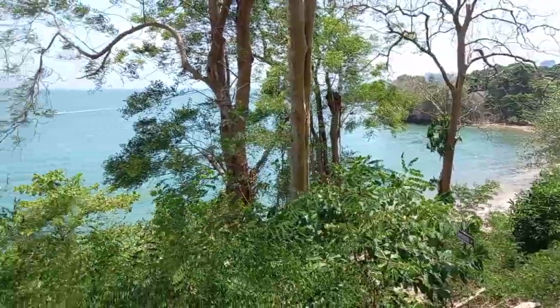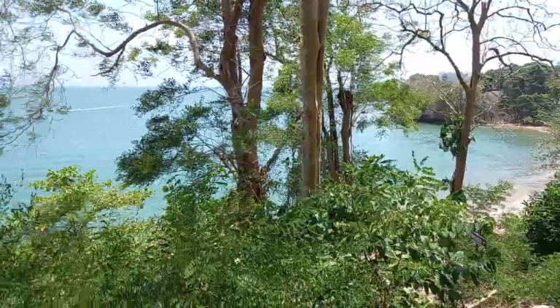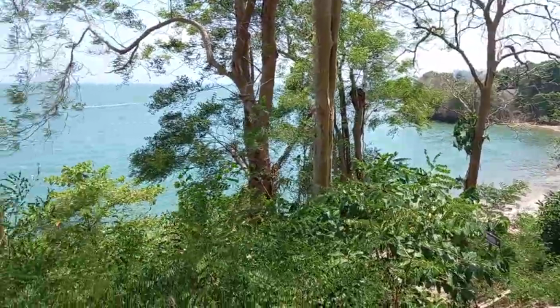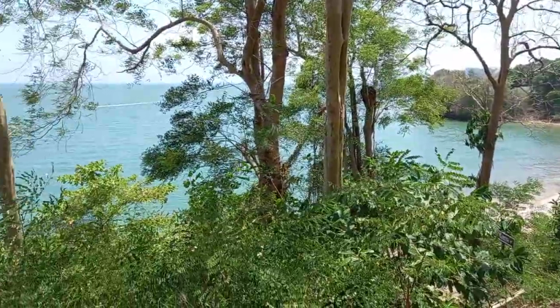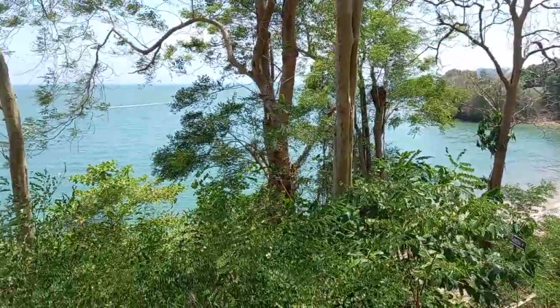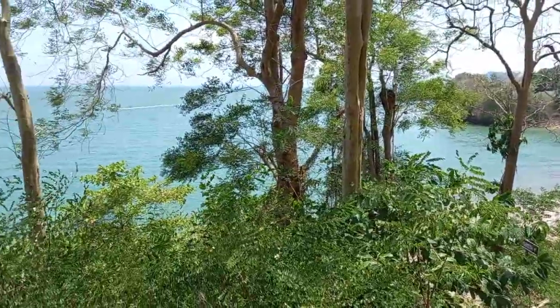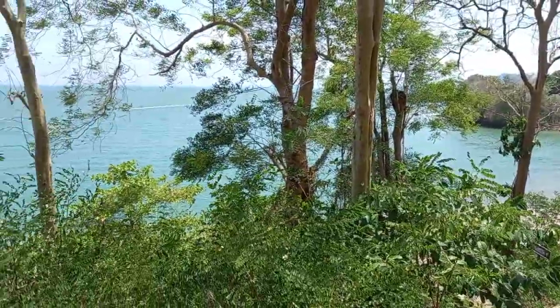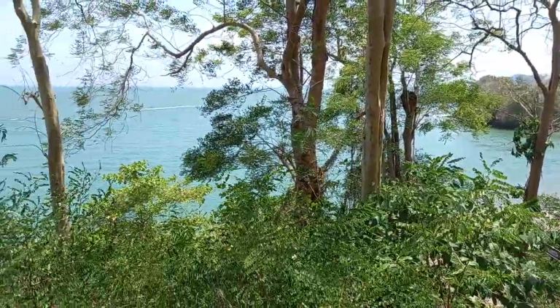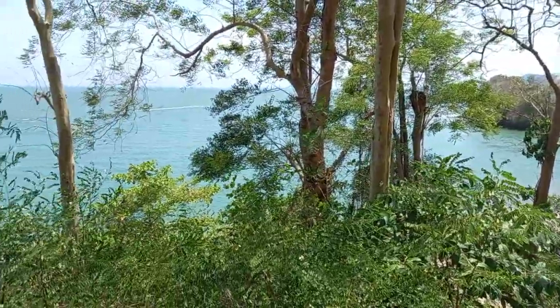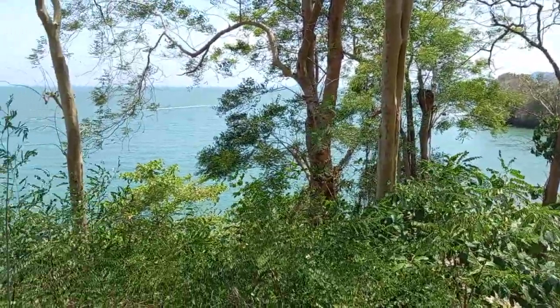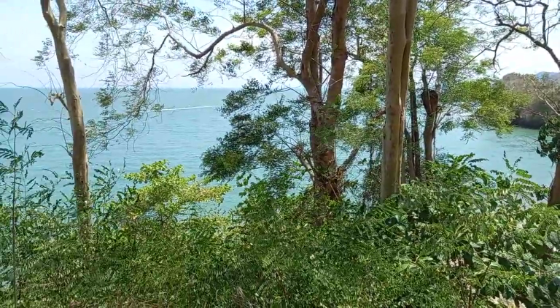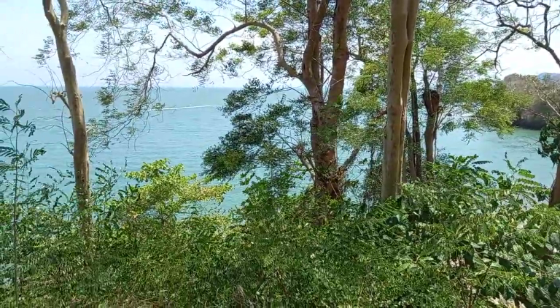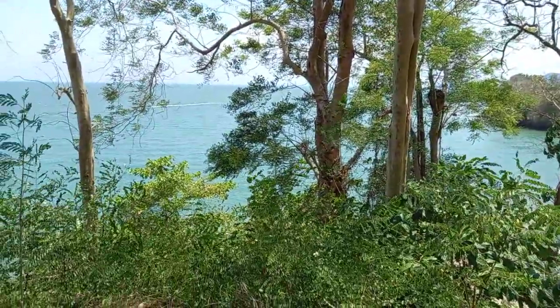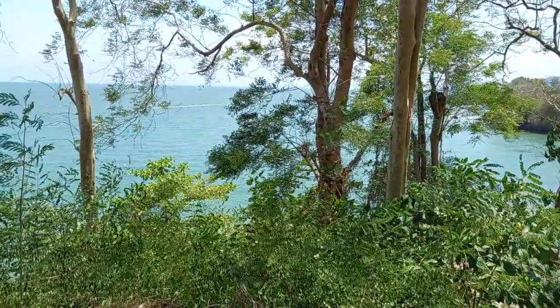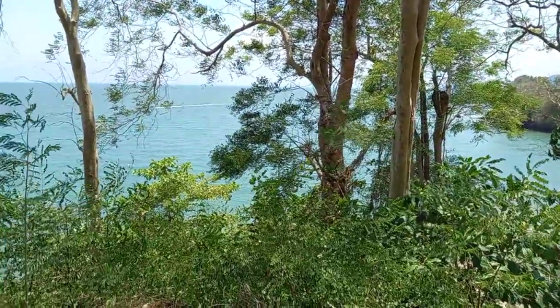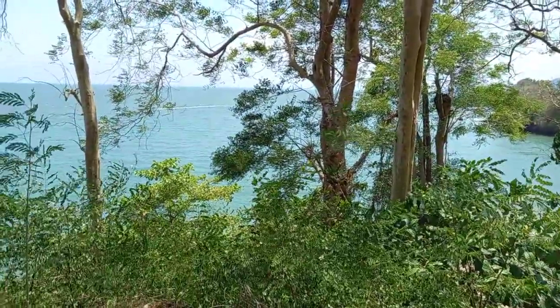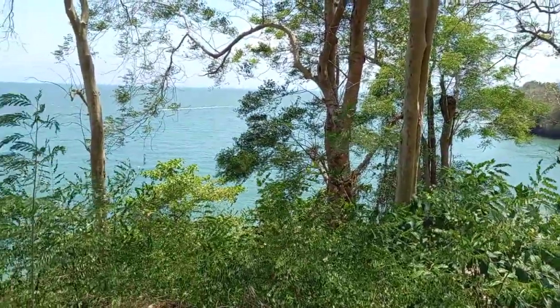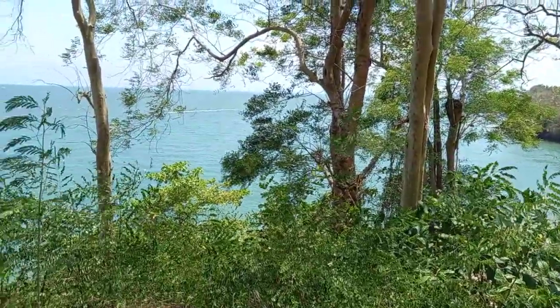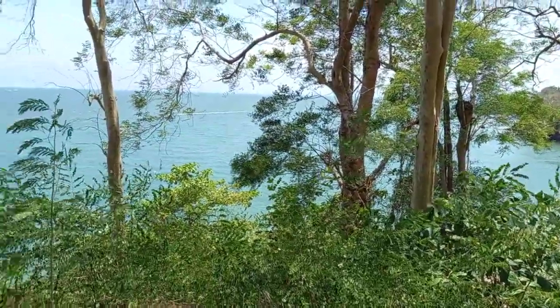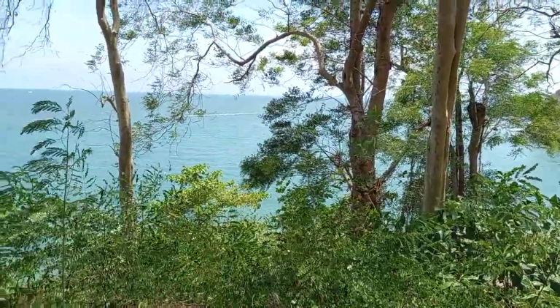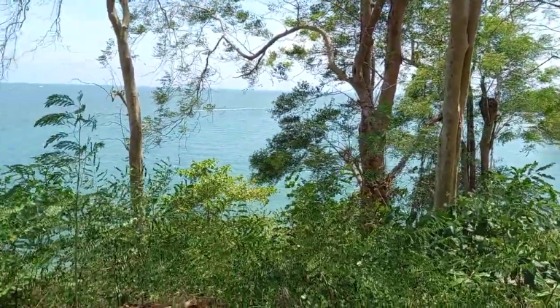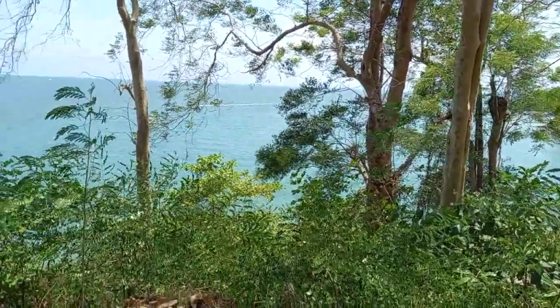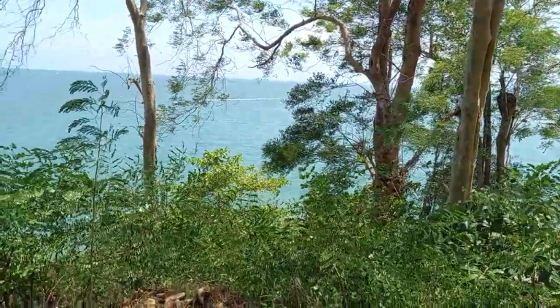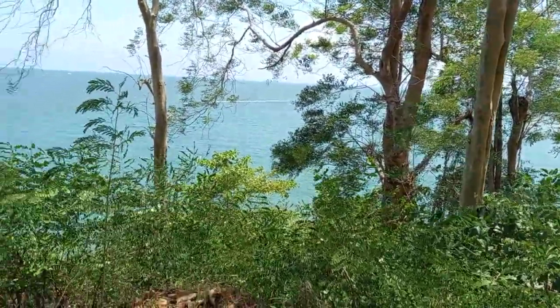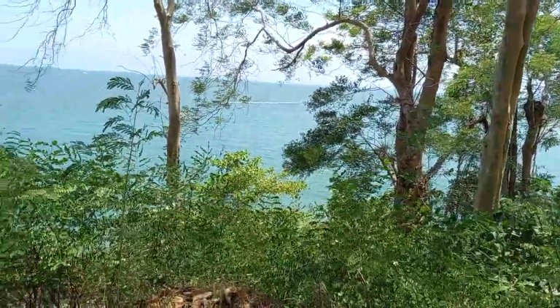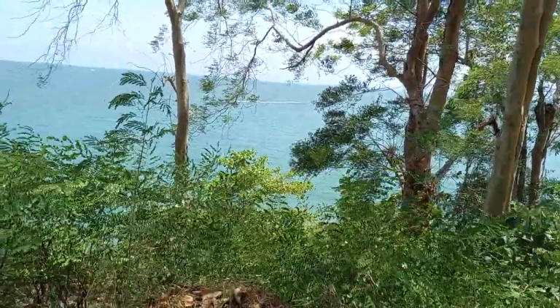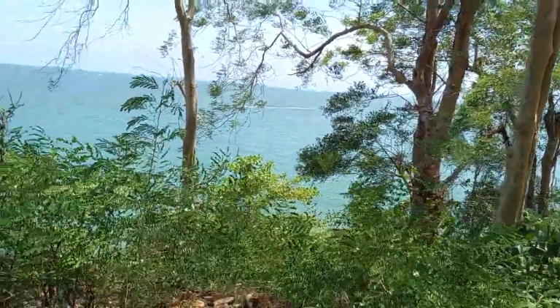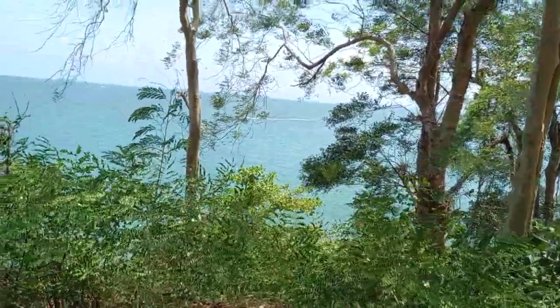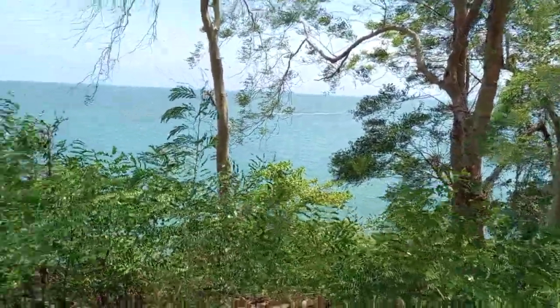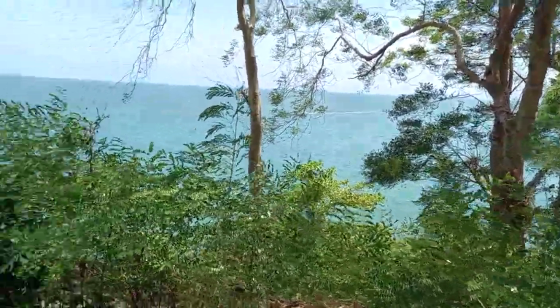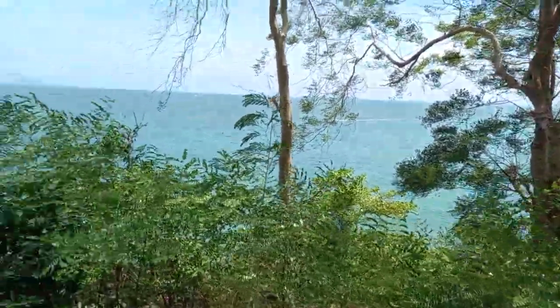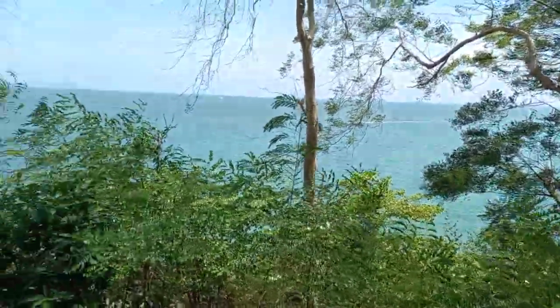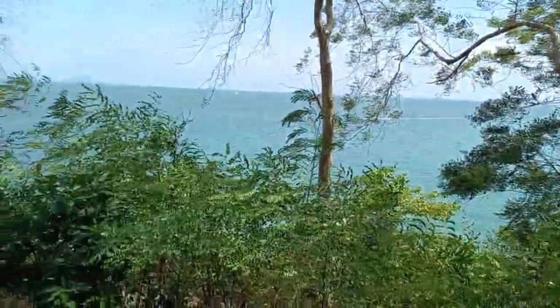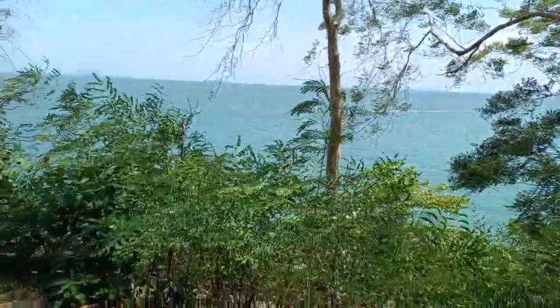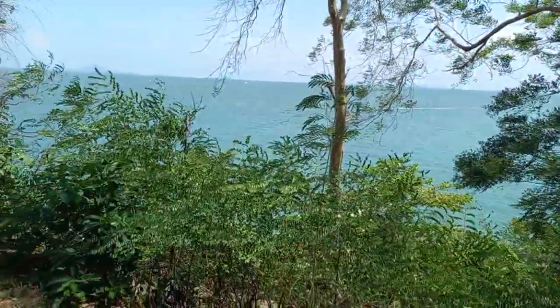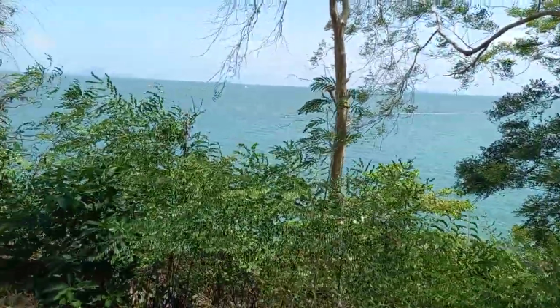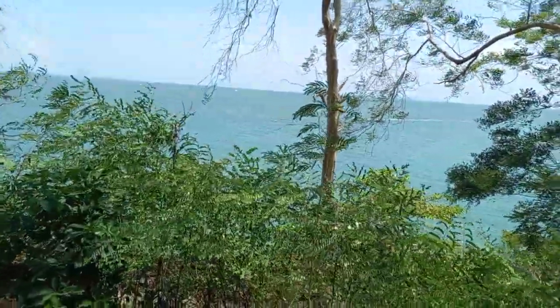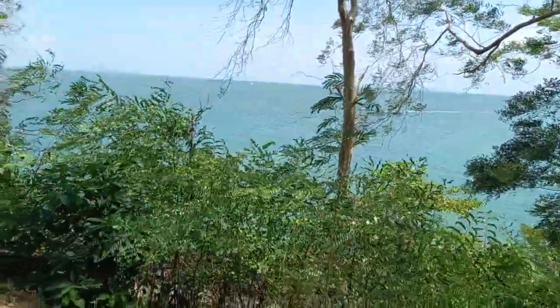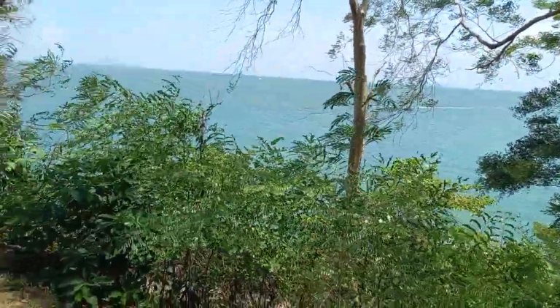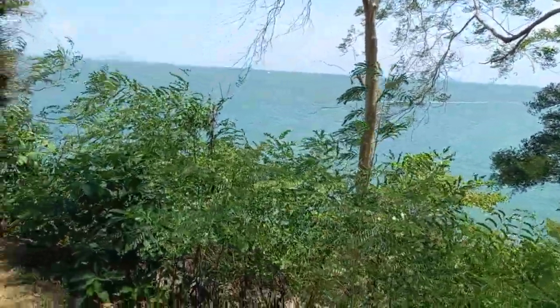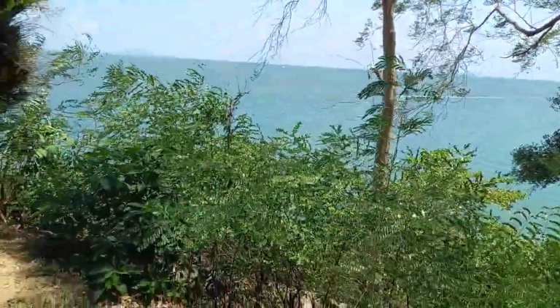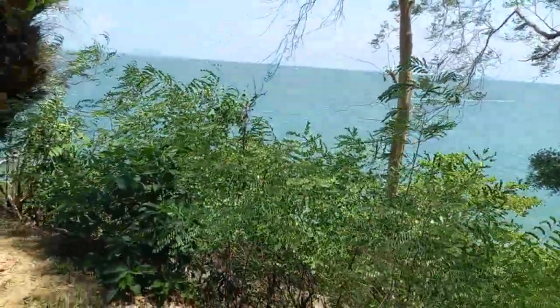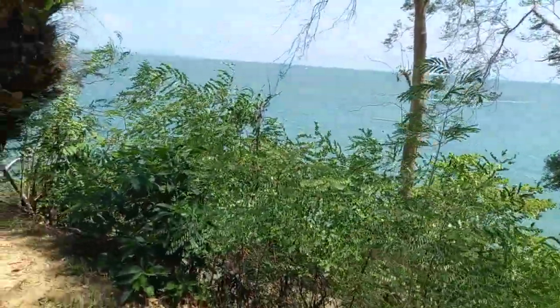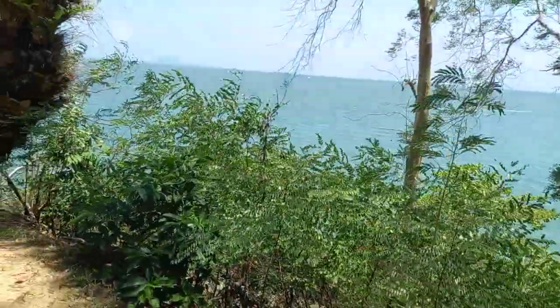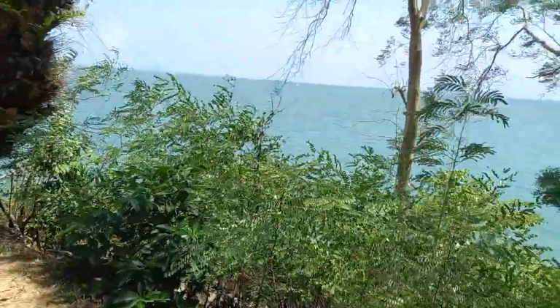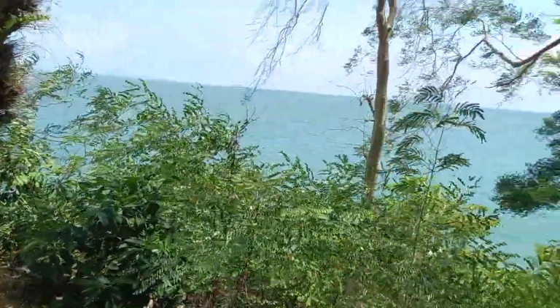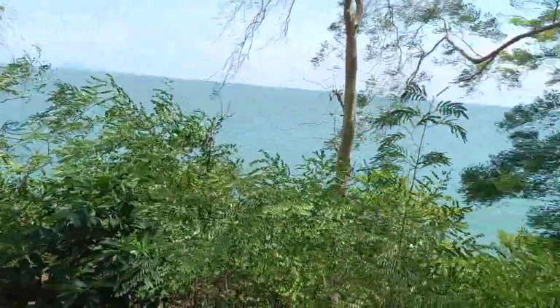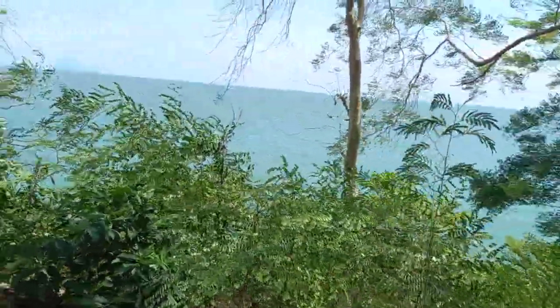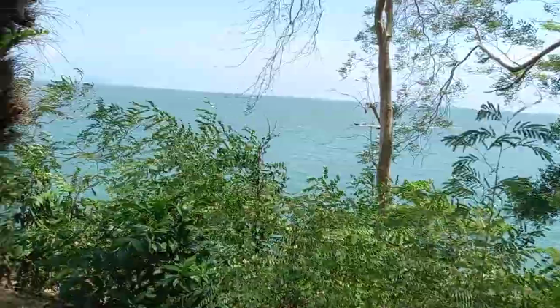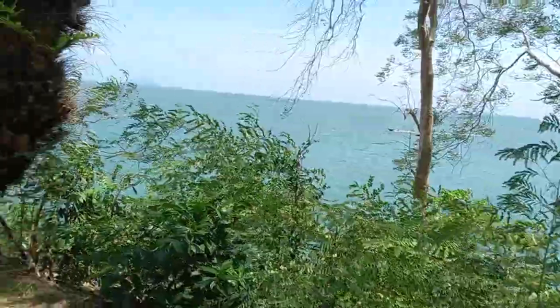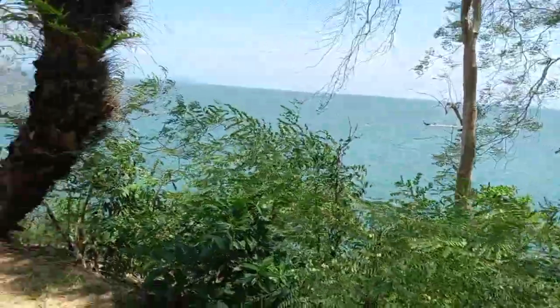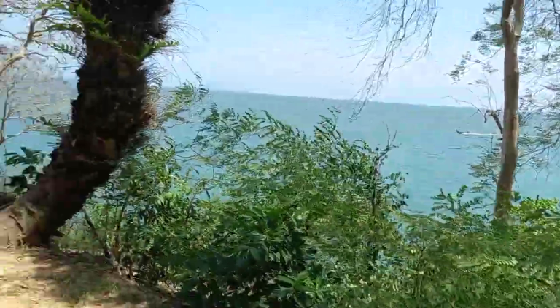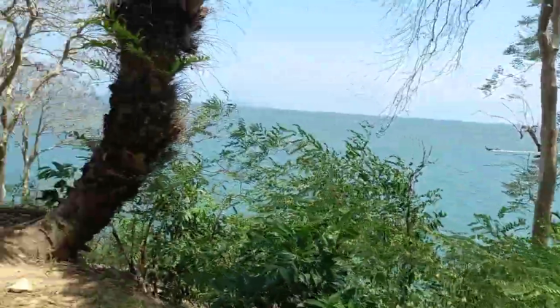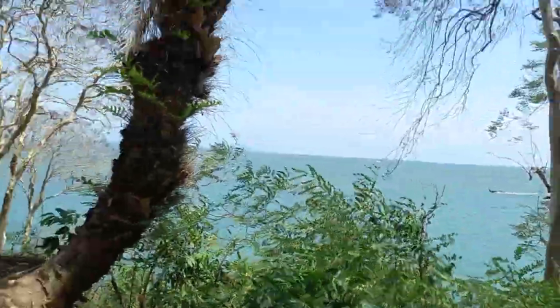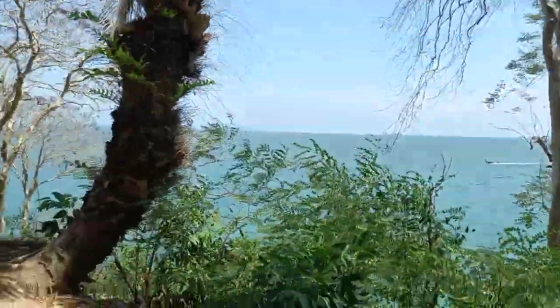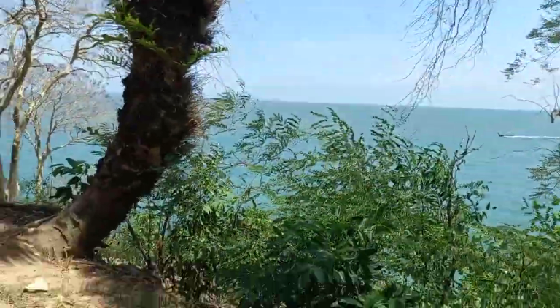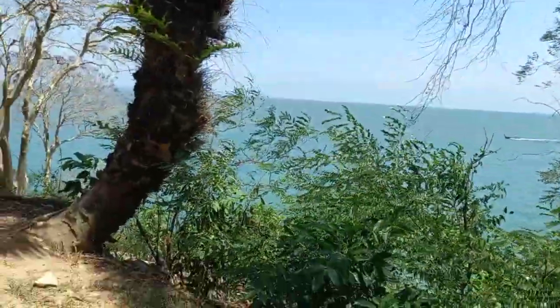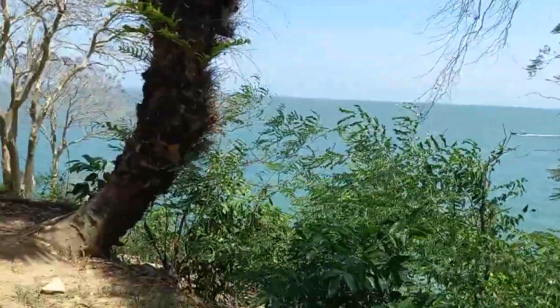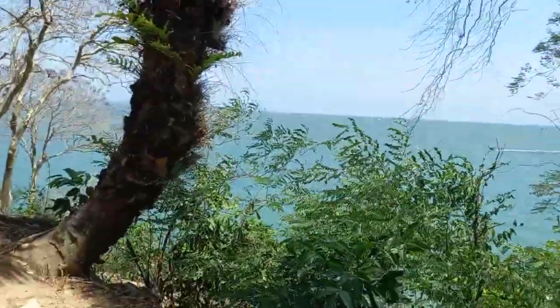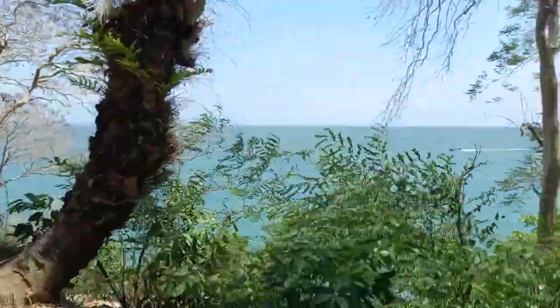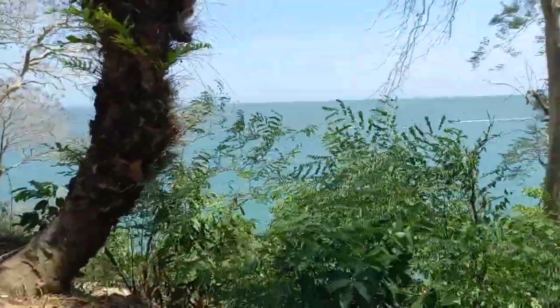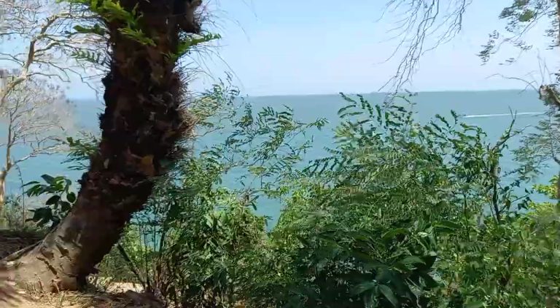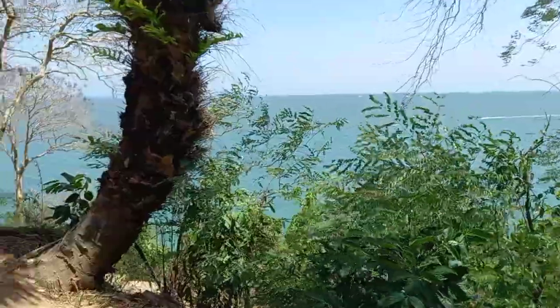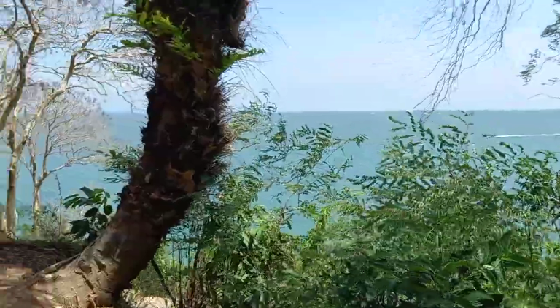Beautiful. All natural beauty. Good view. You can take a picture here.